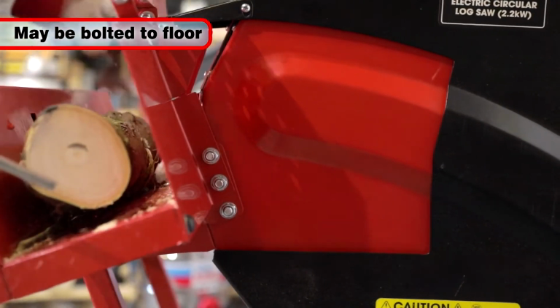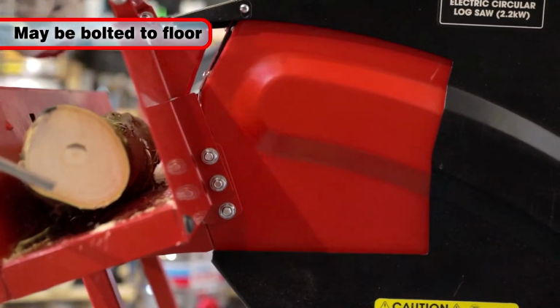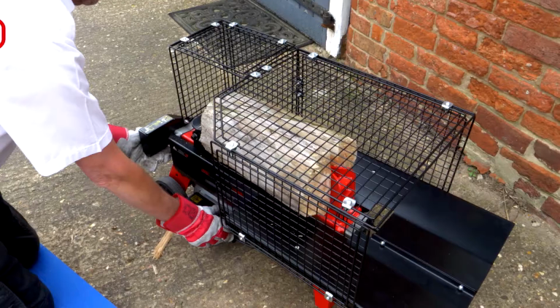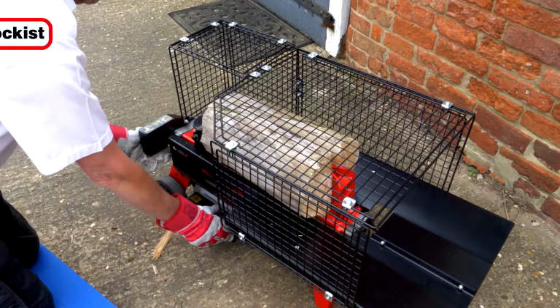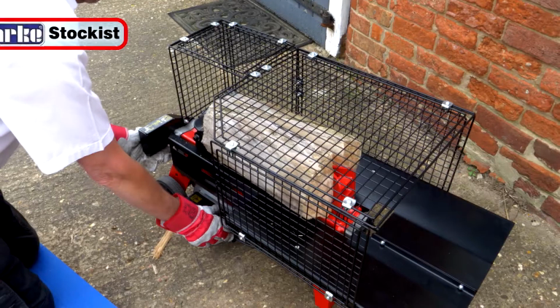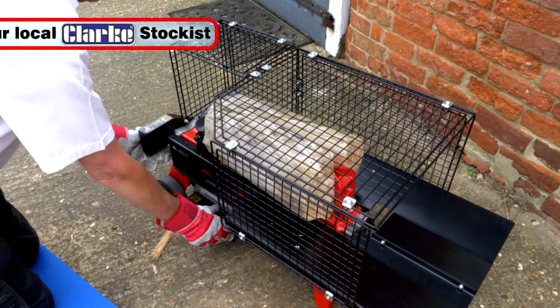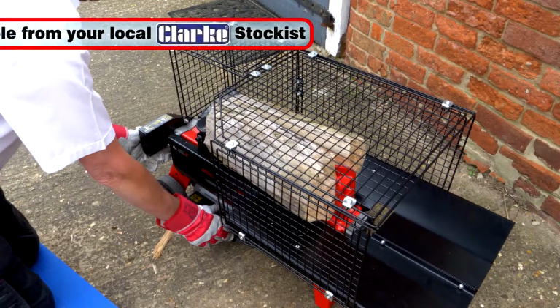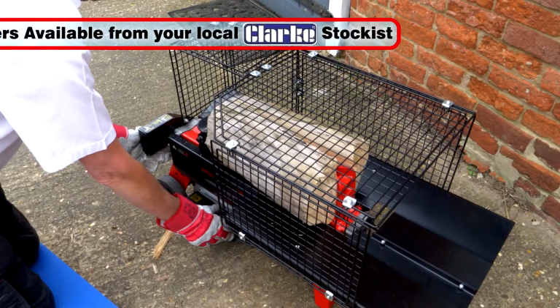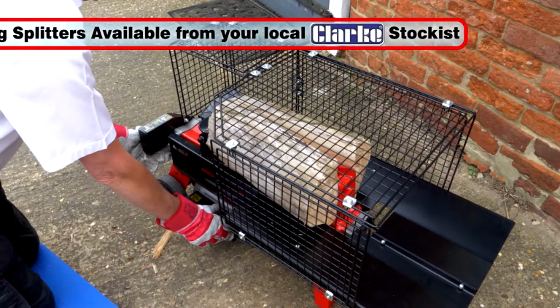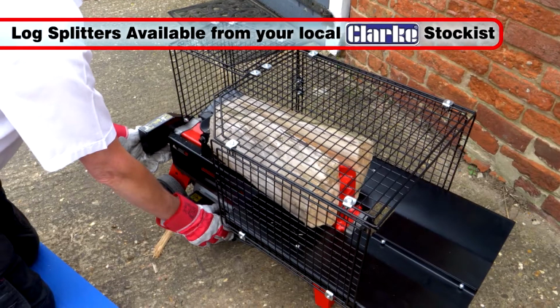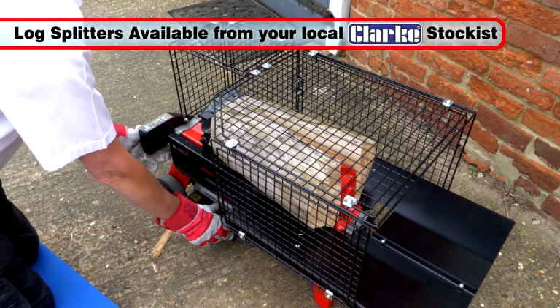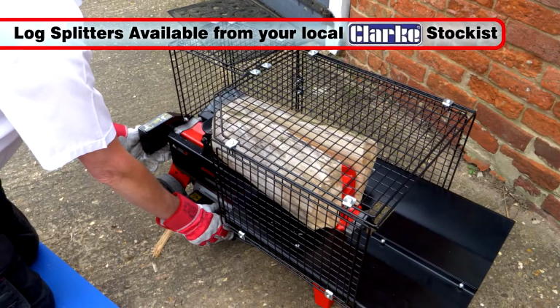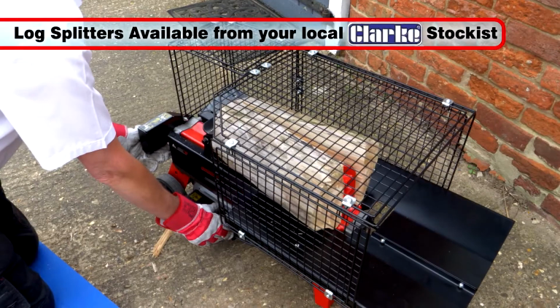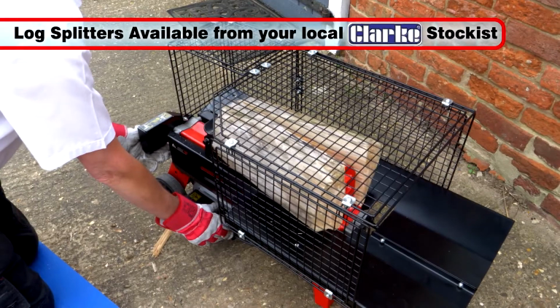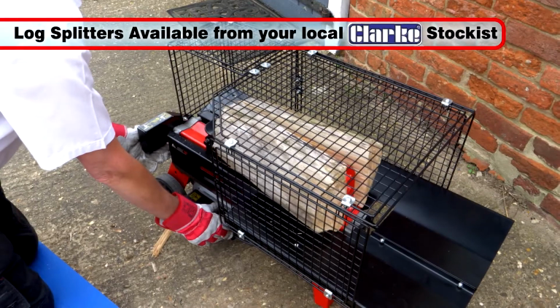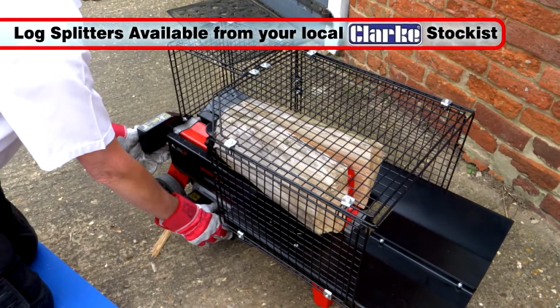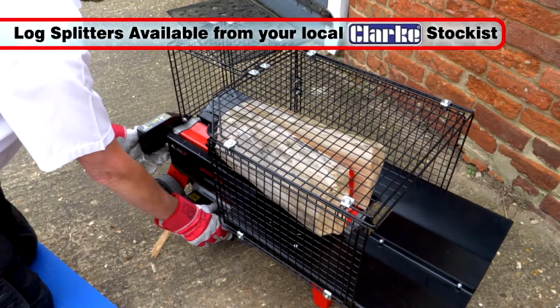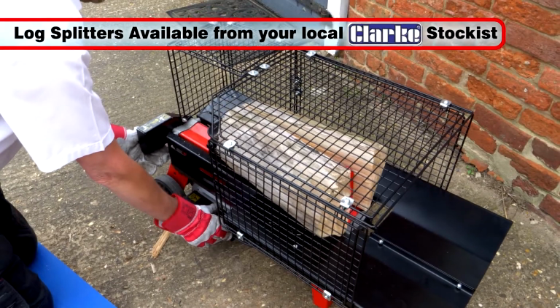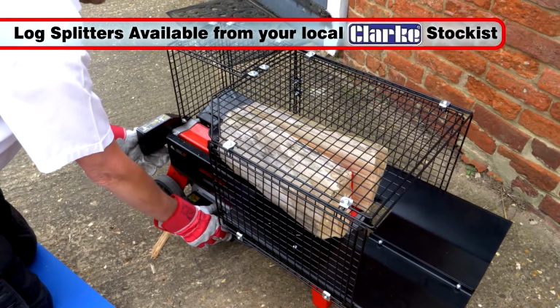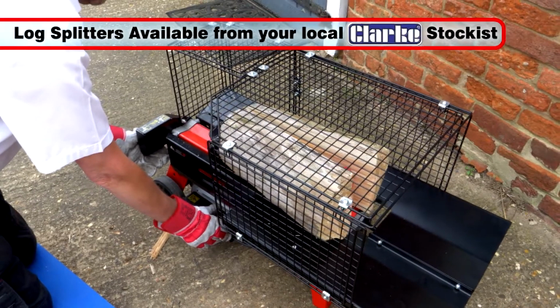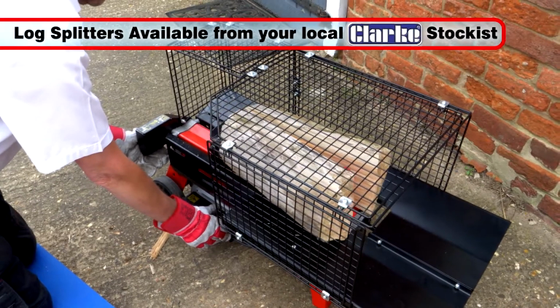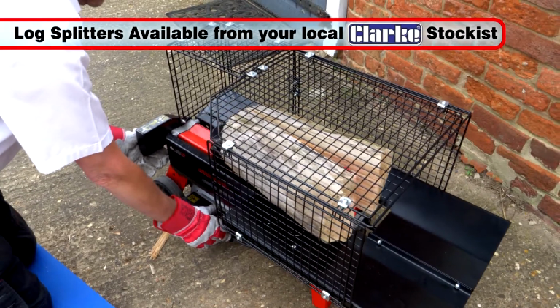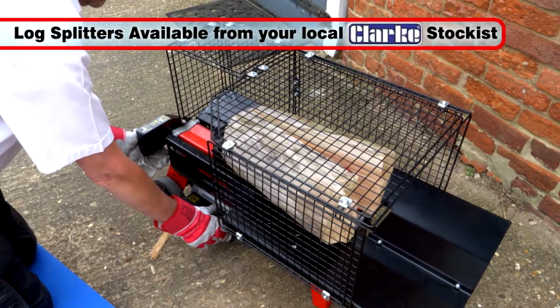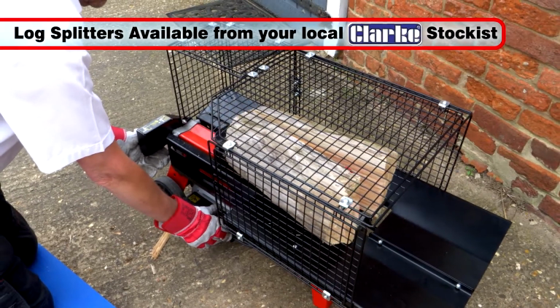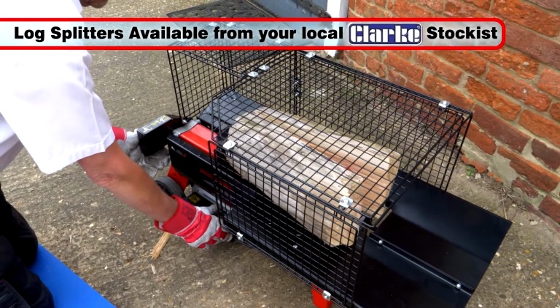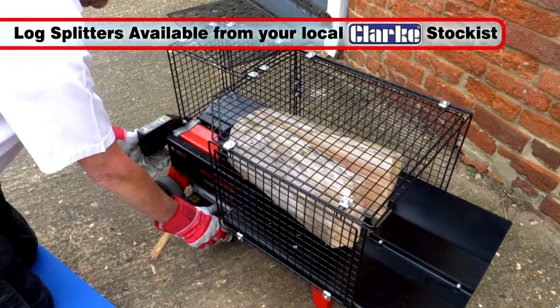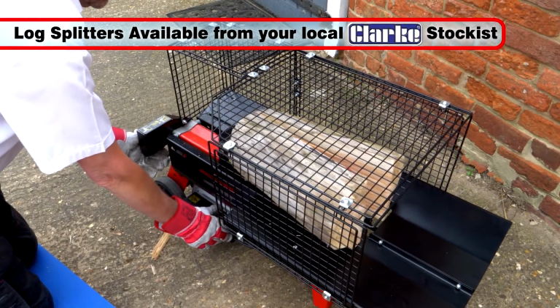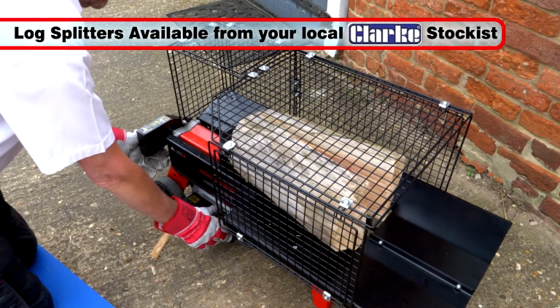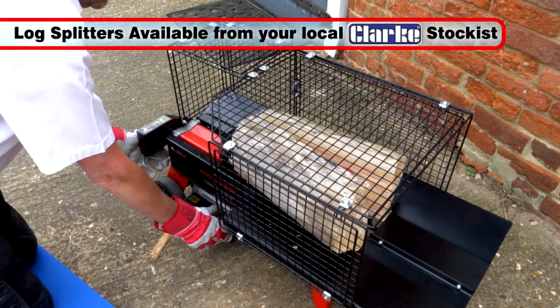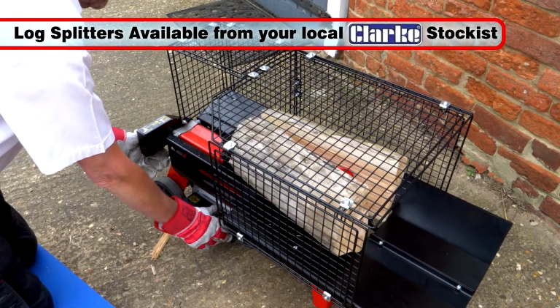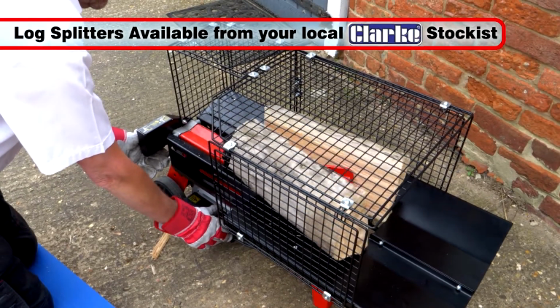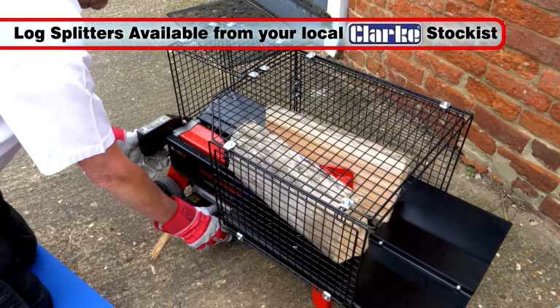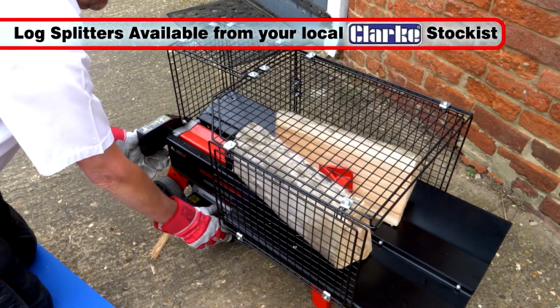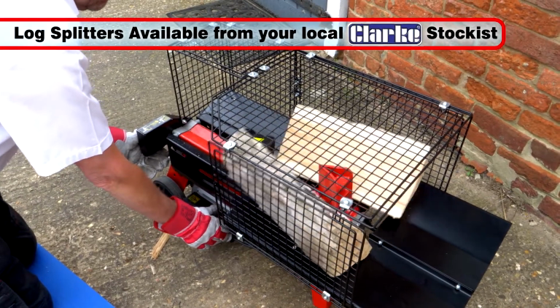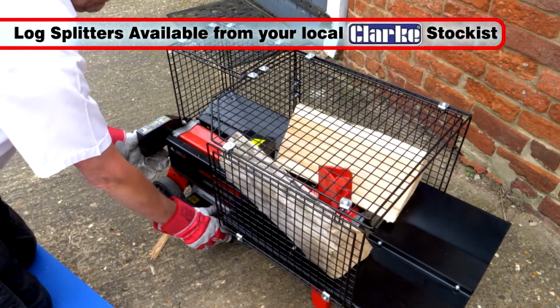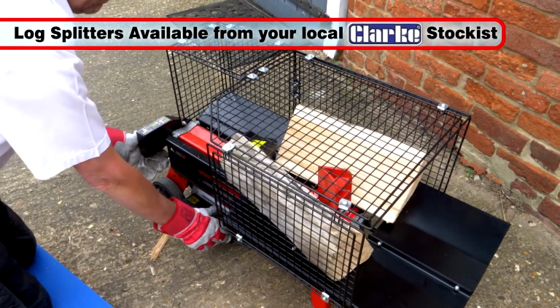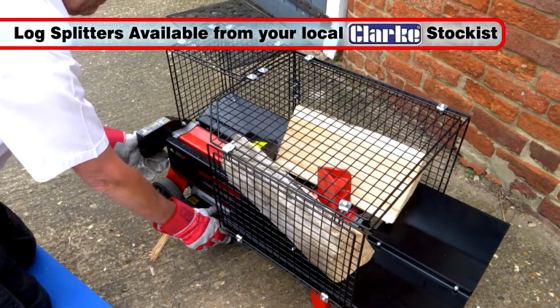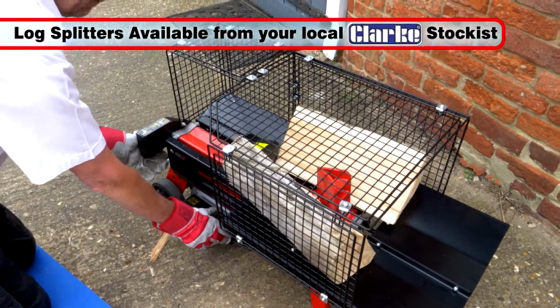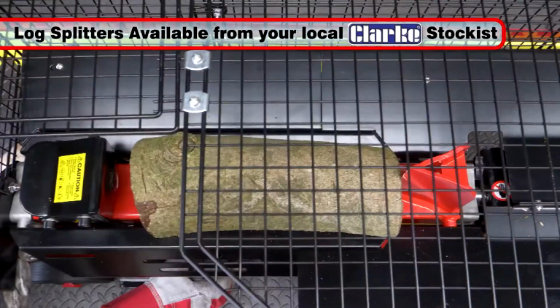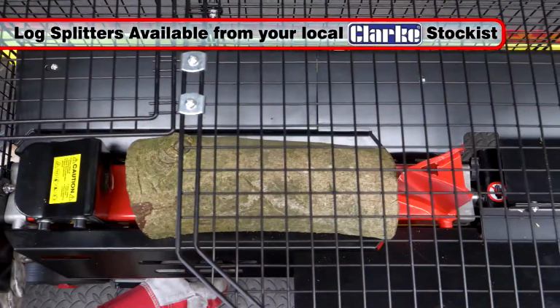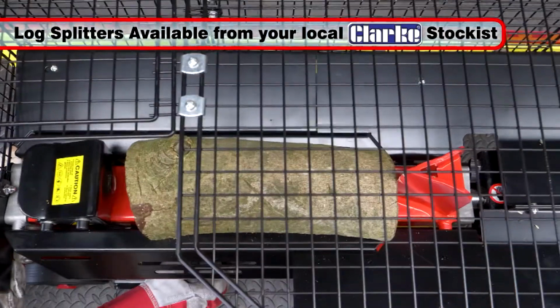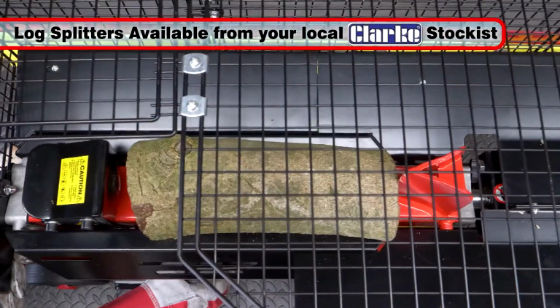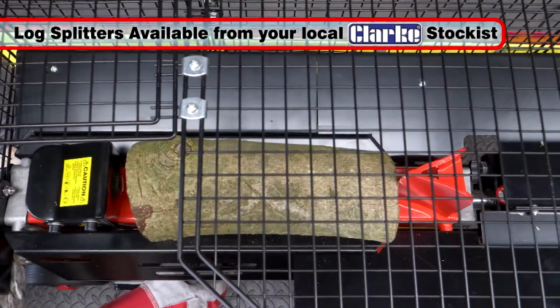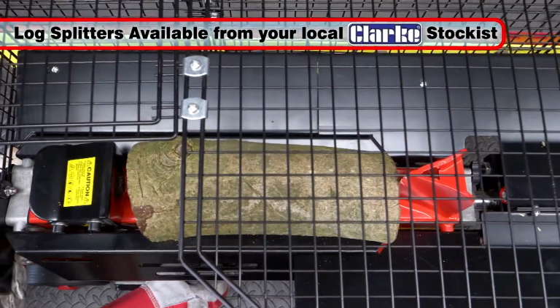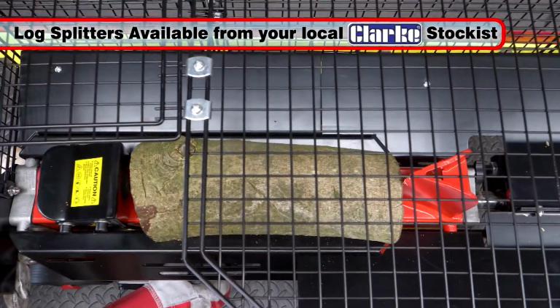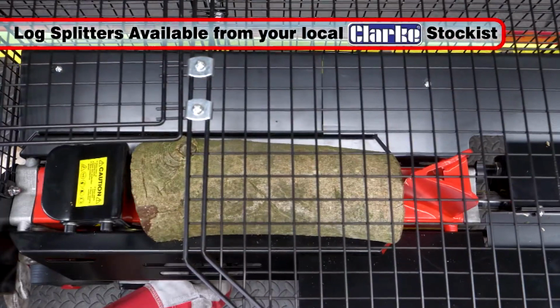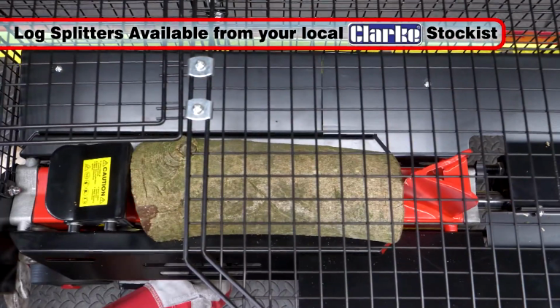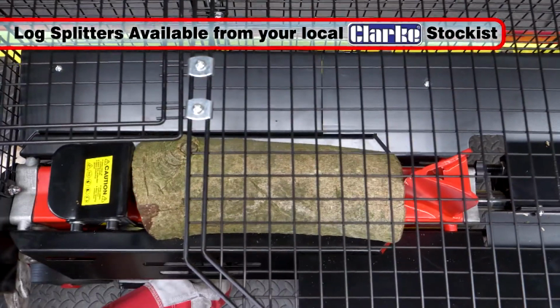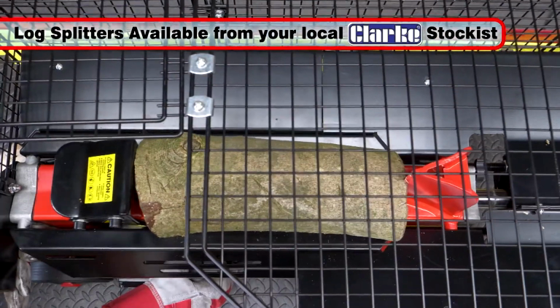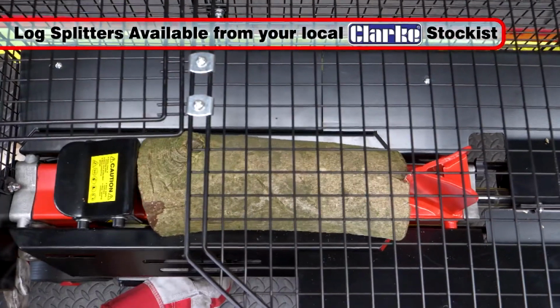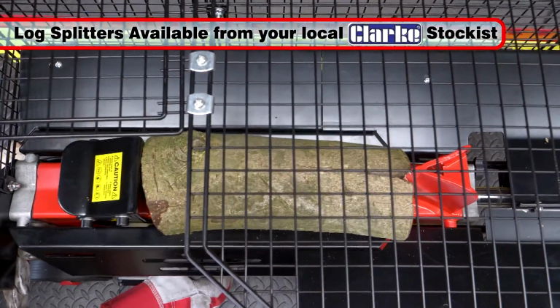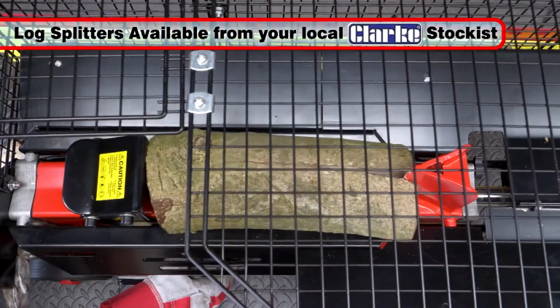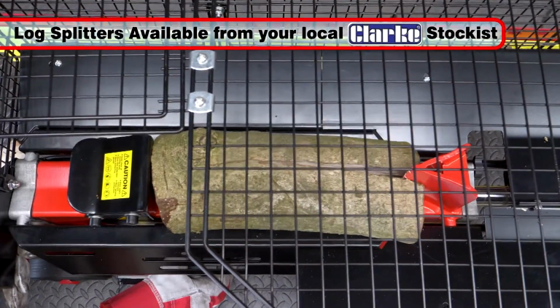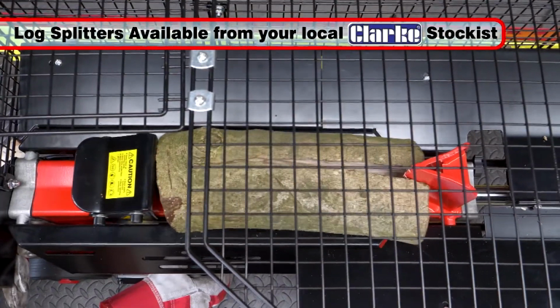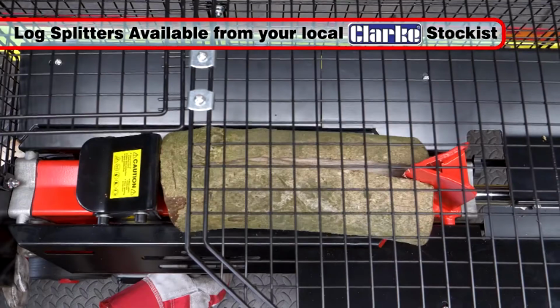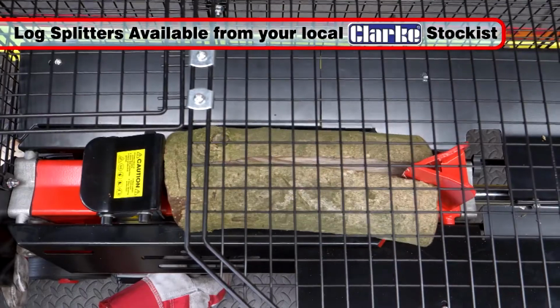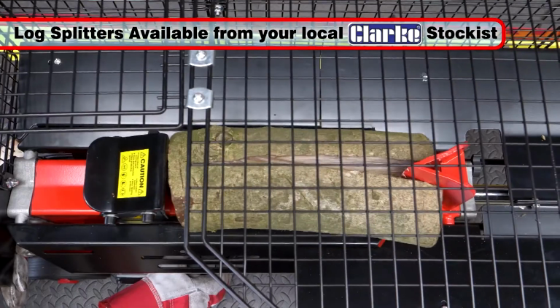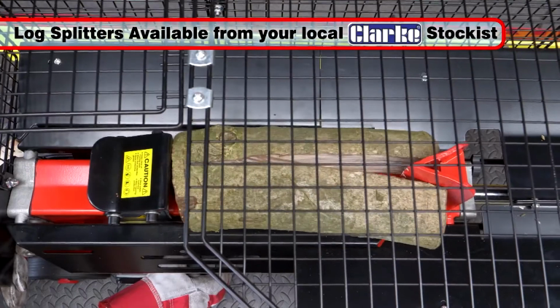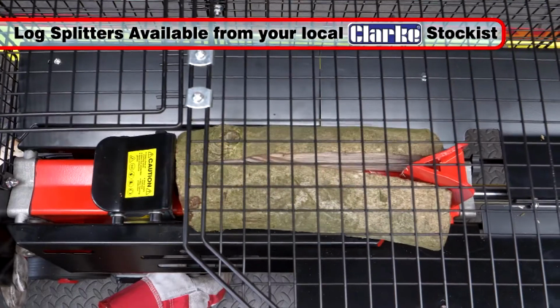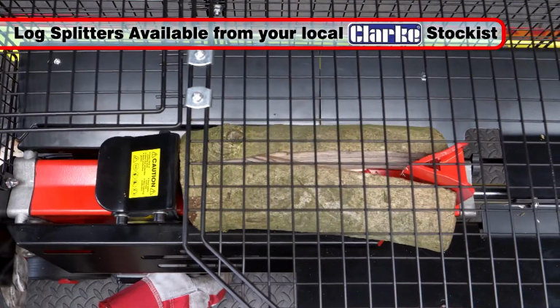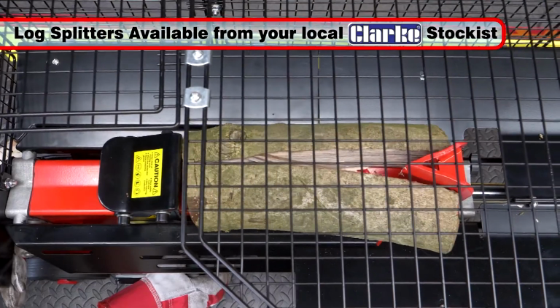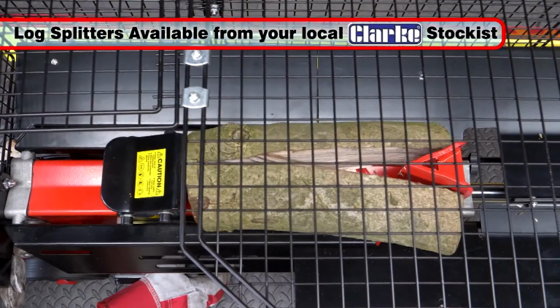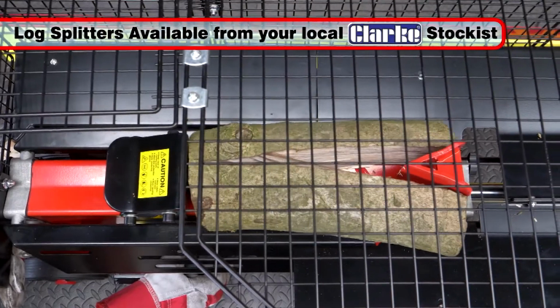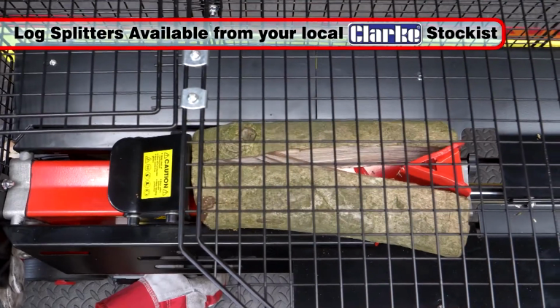Once your logs are cut to length, you can split them with one of the many log splitters available from your local Clark stockist.